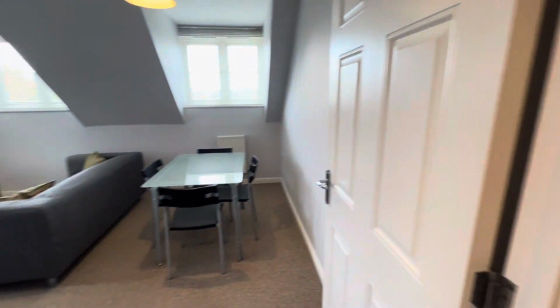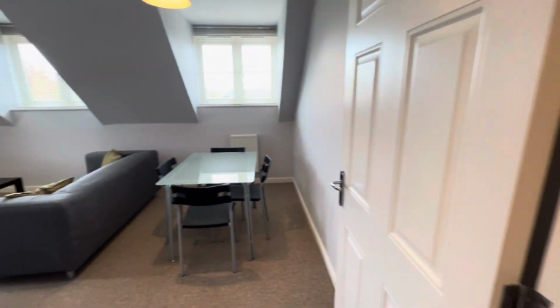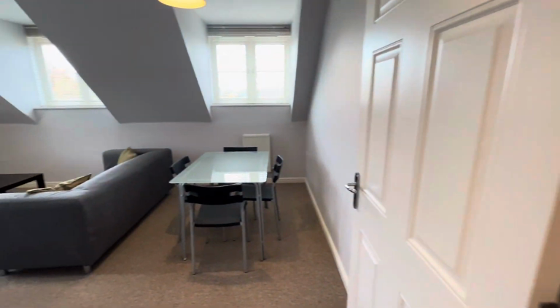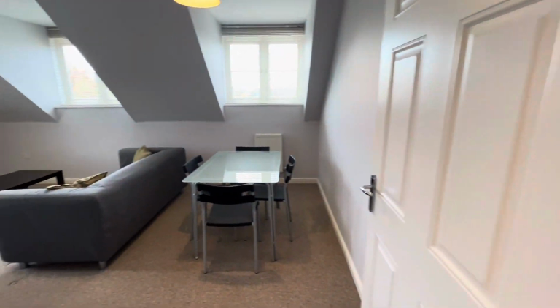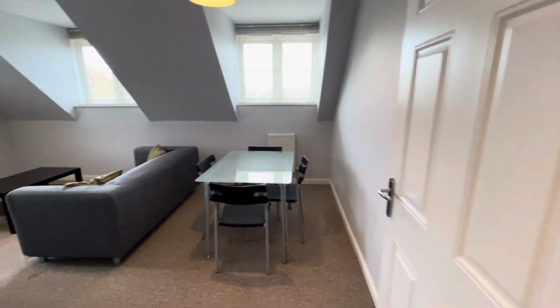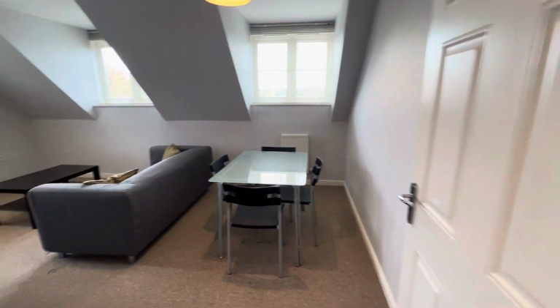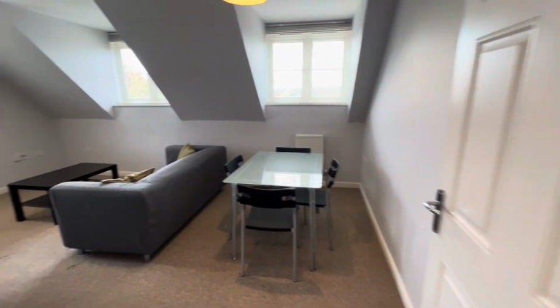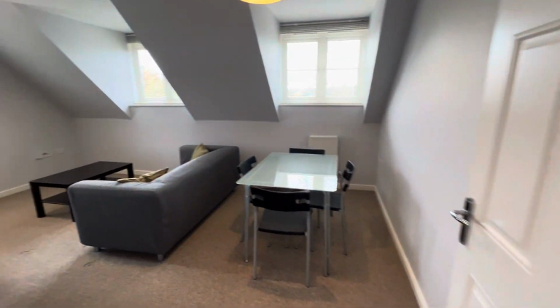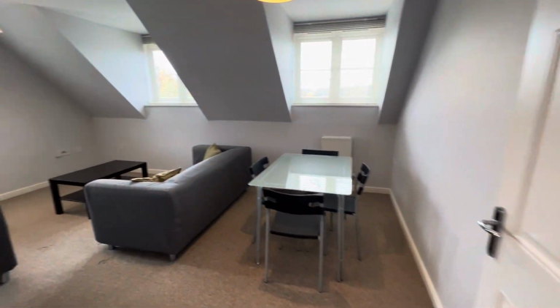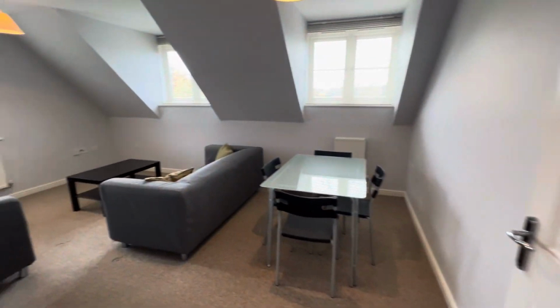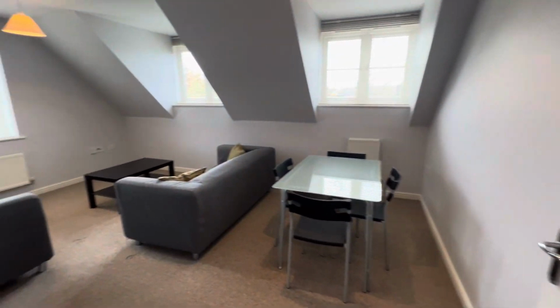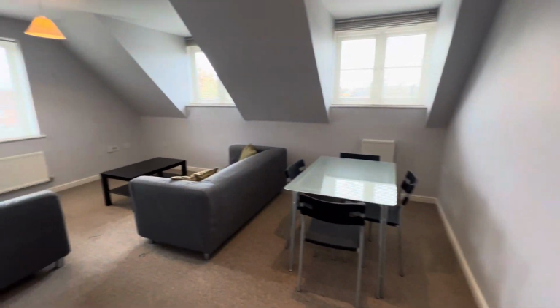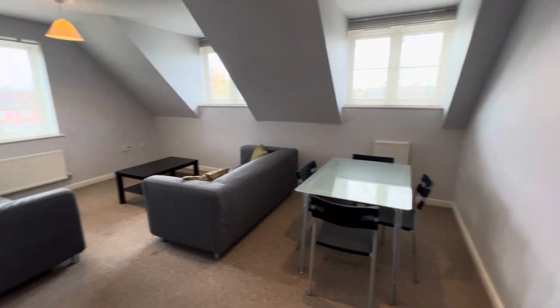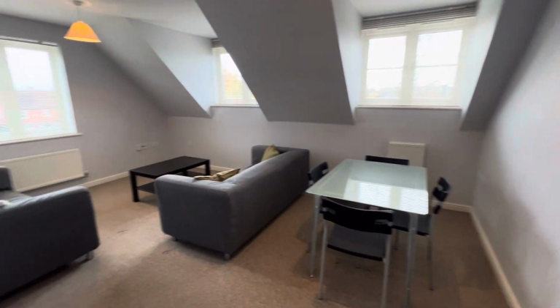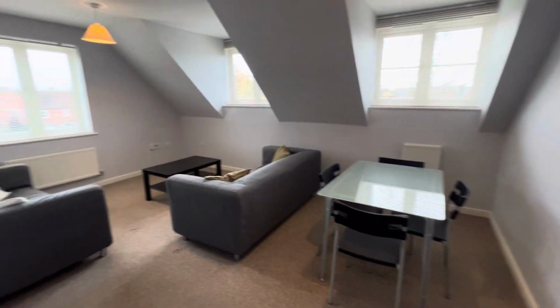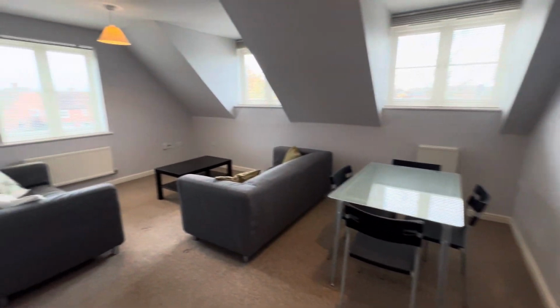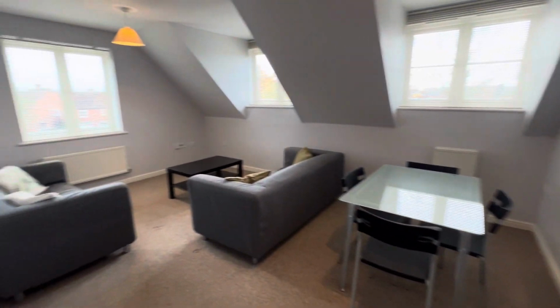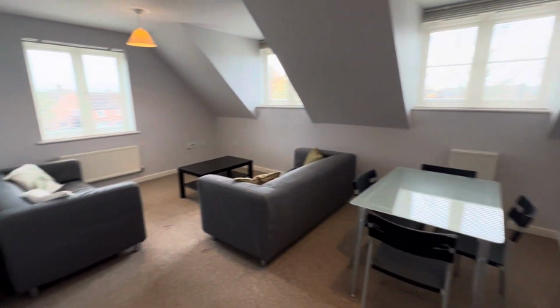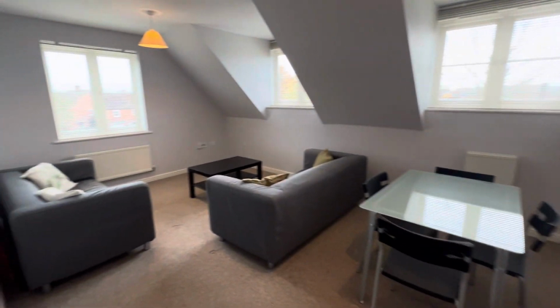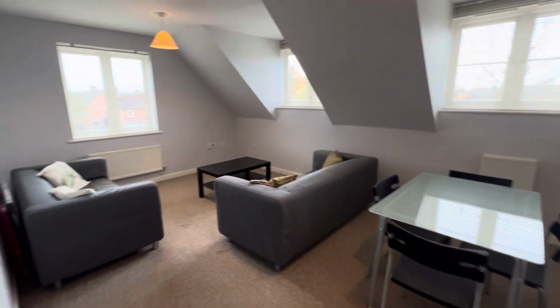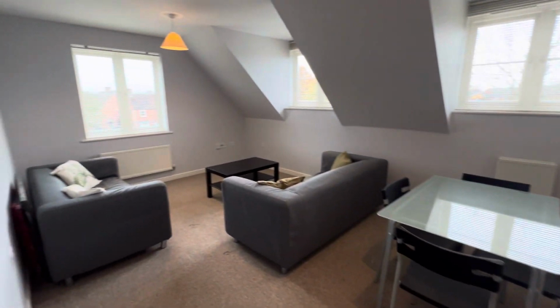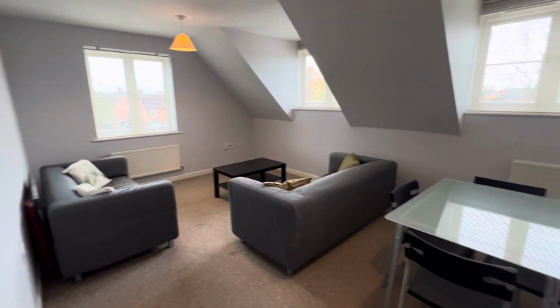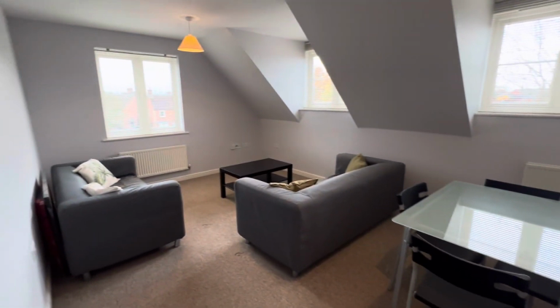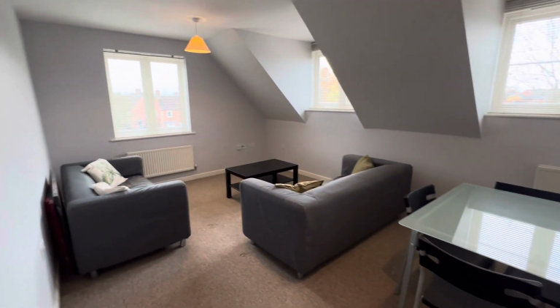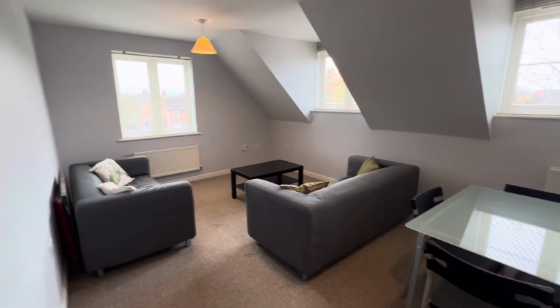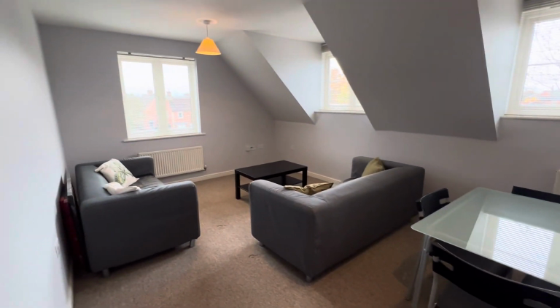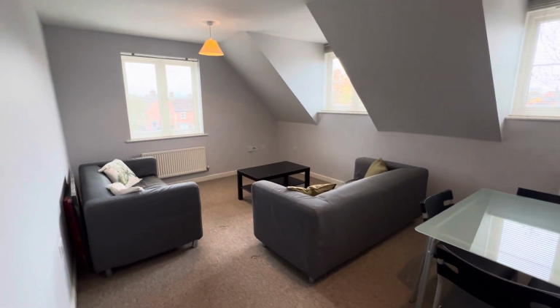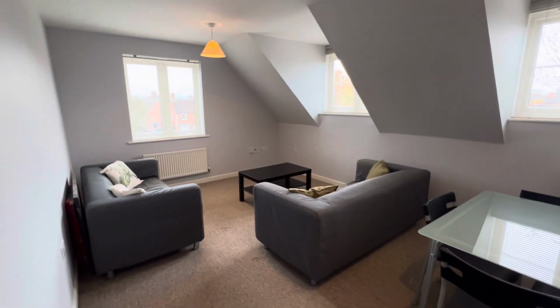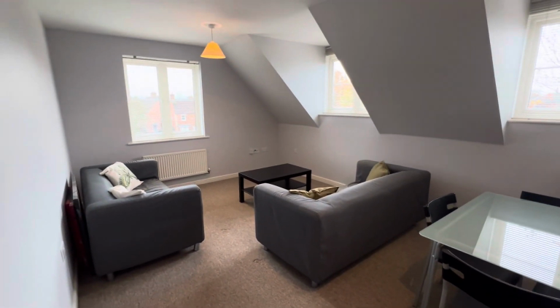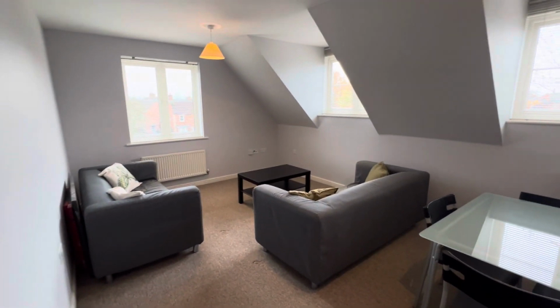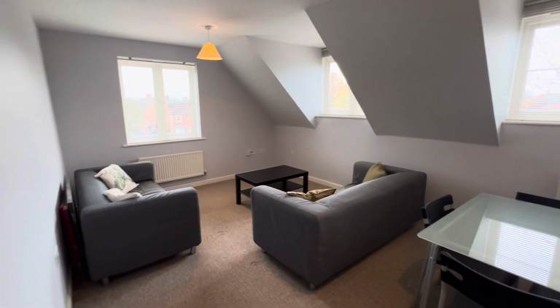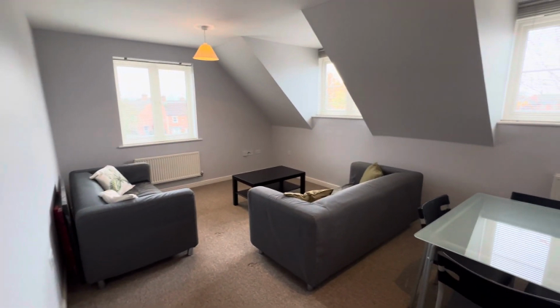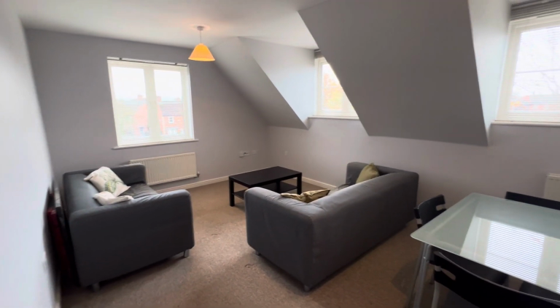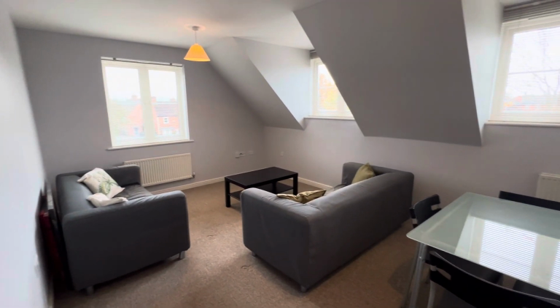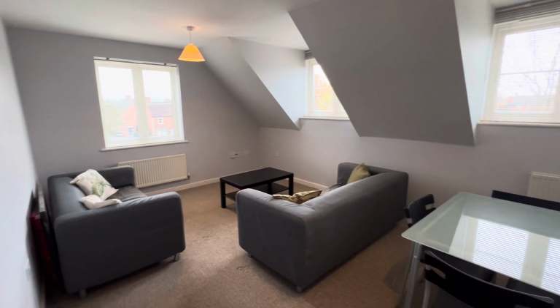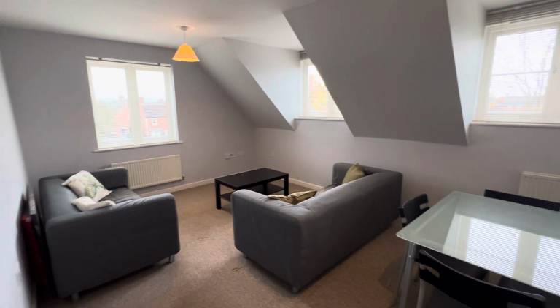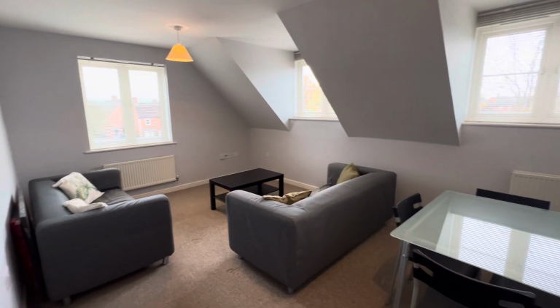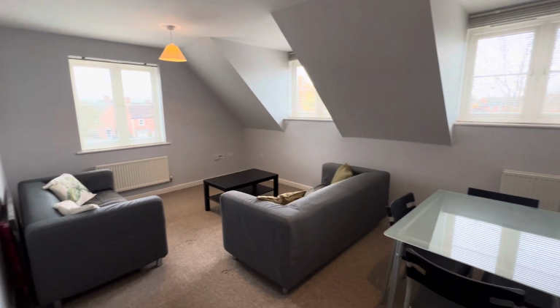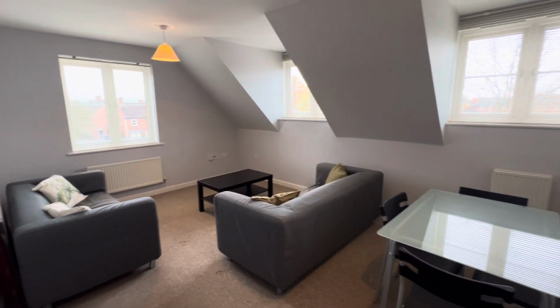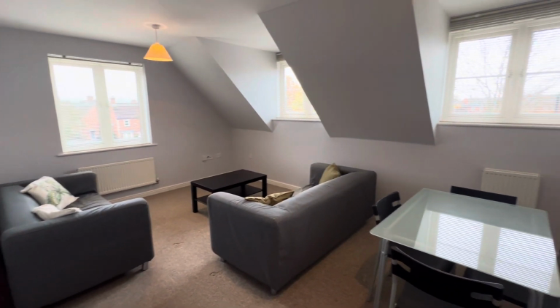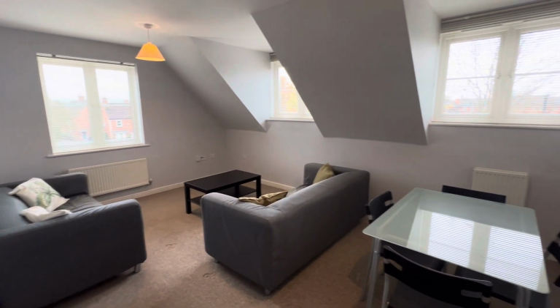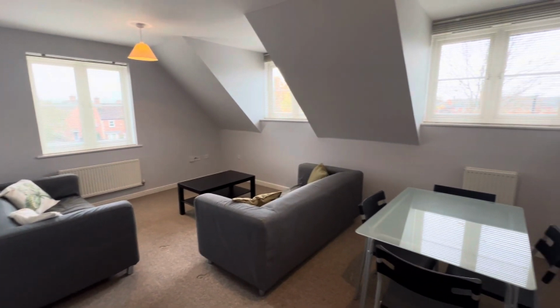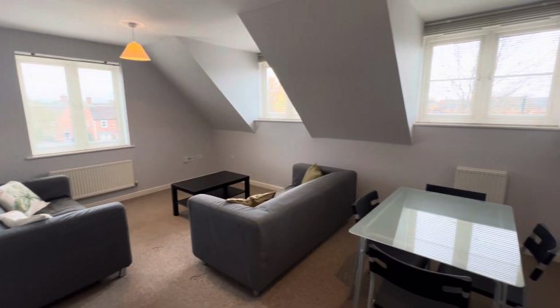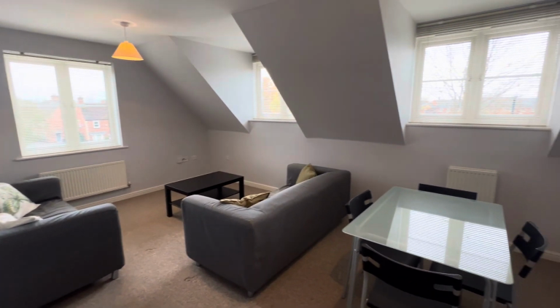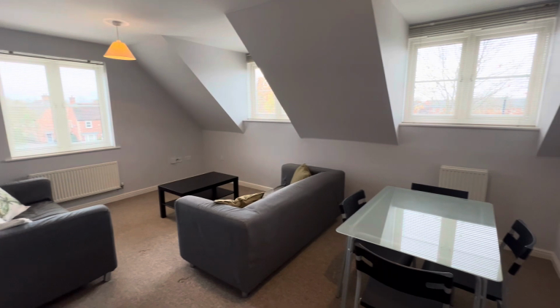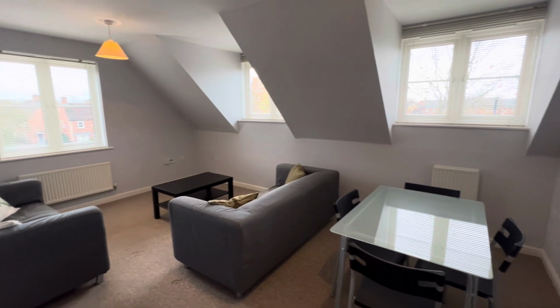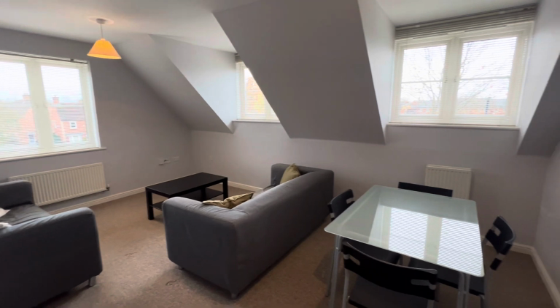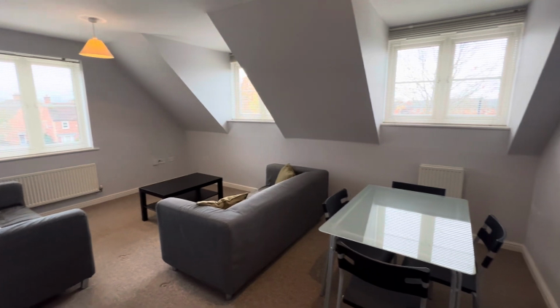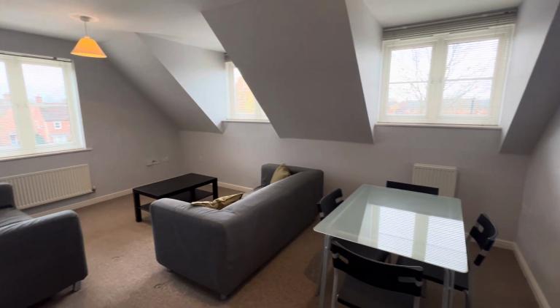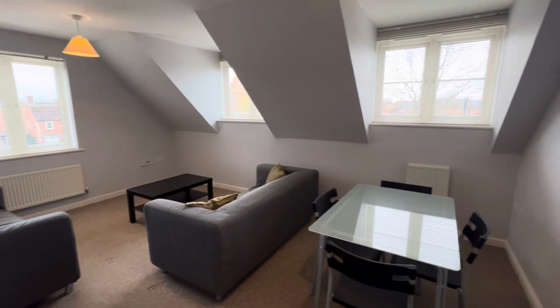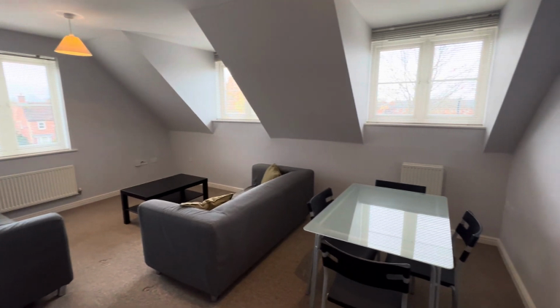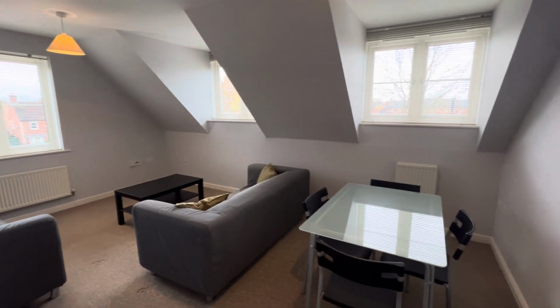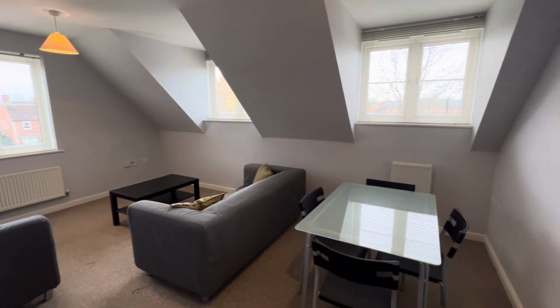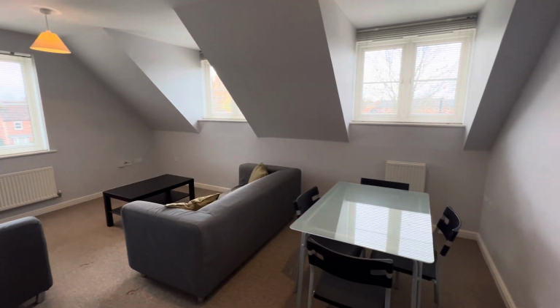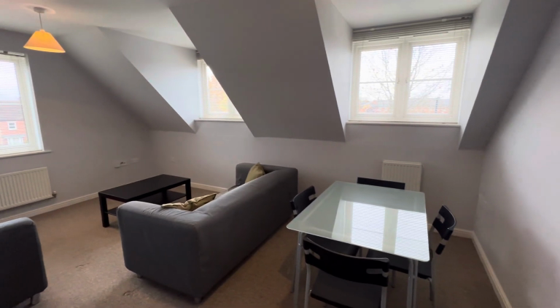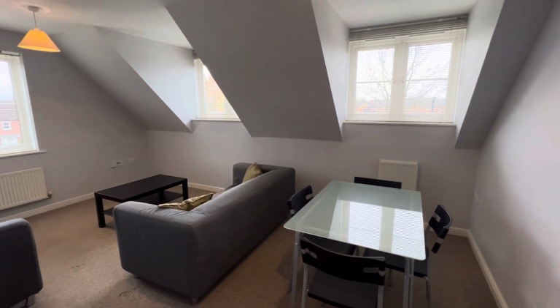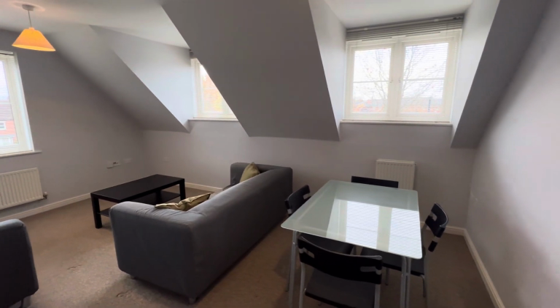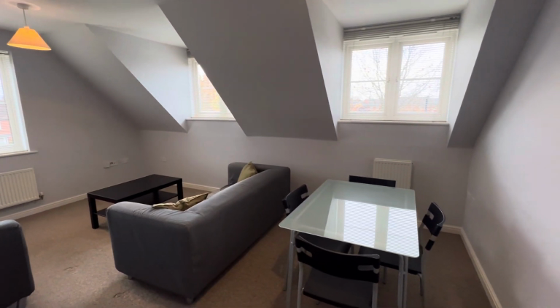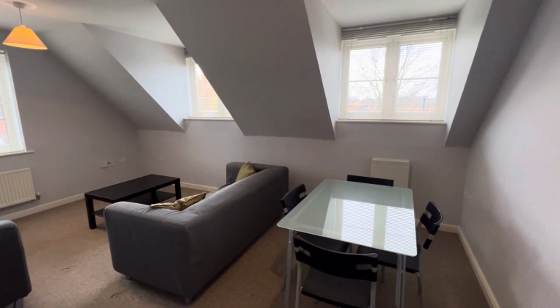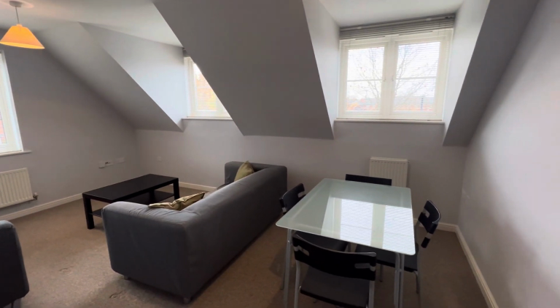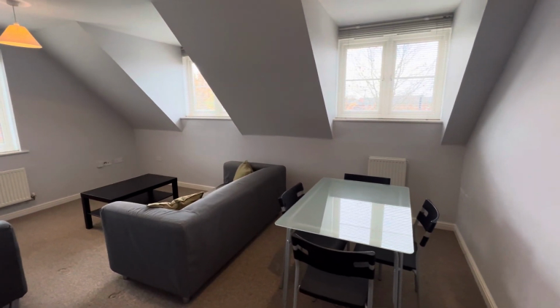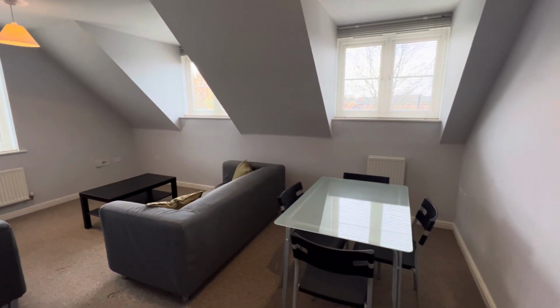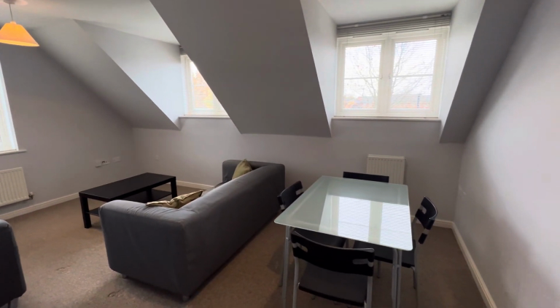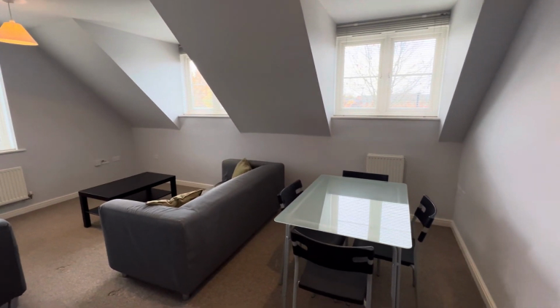Doorway into the living room, double aspect, with views across the local park.